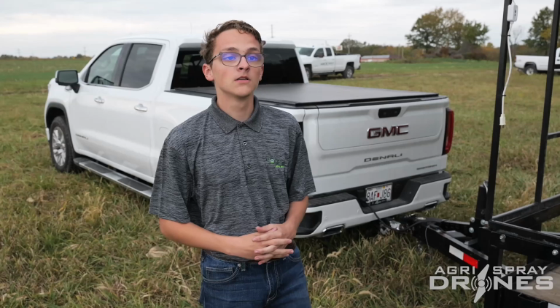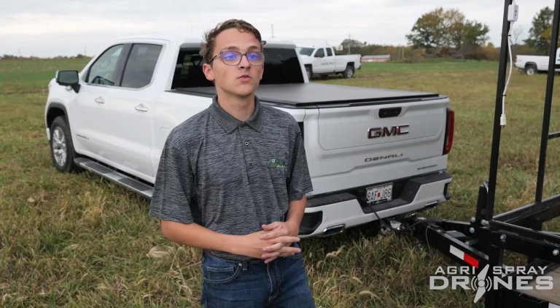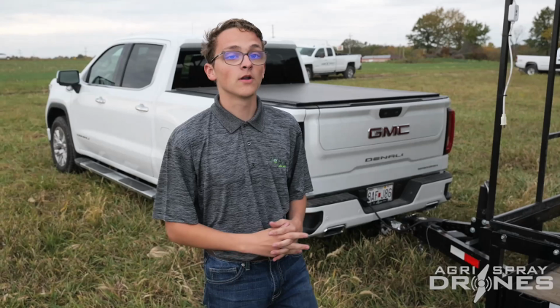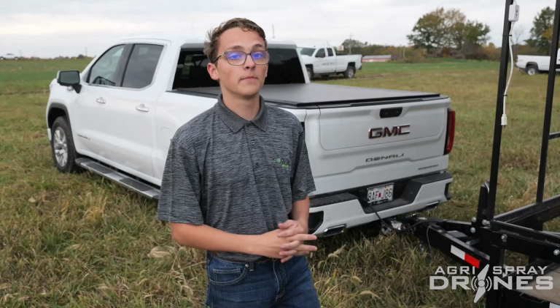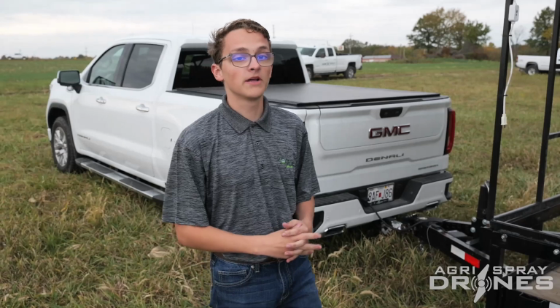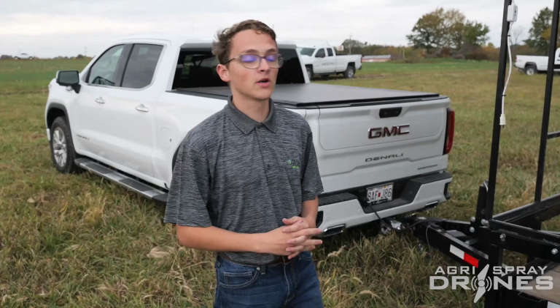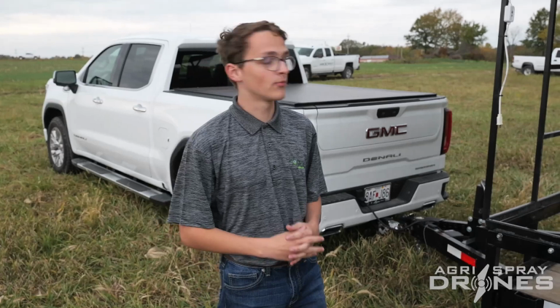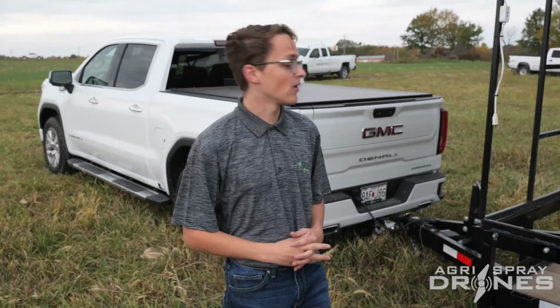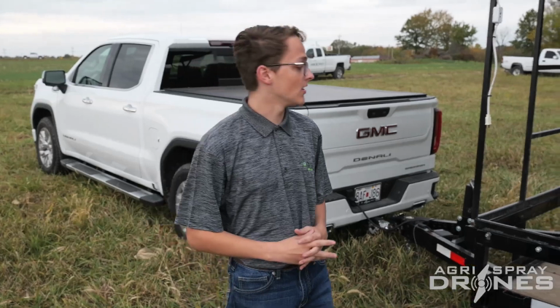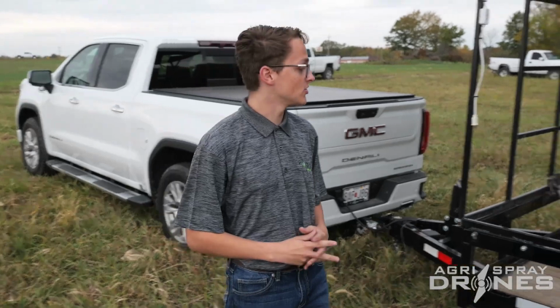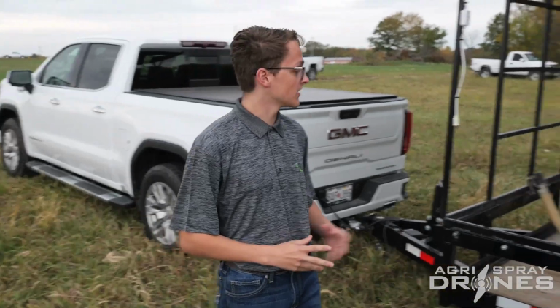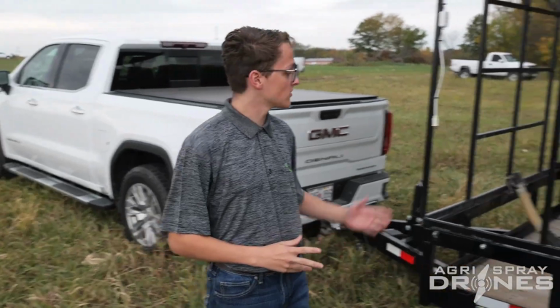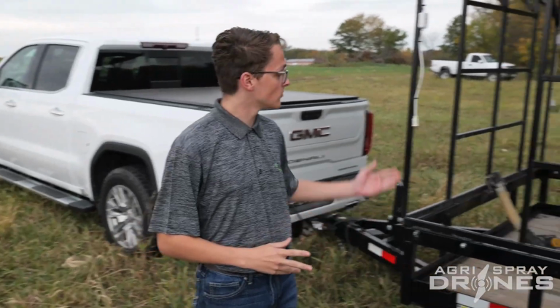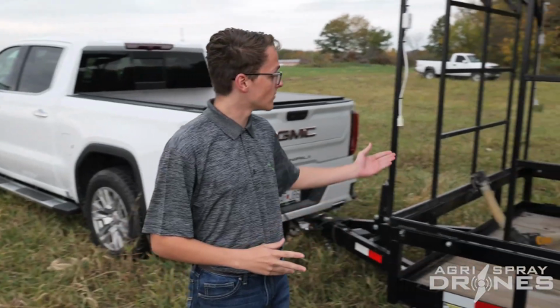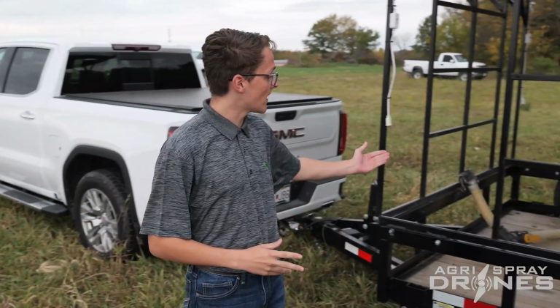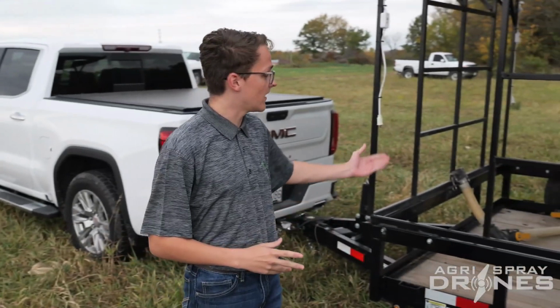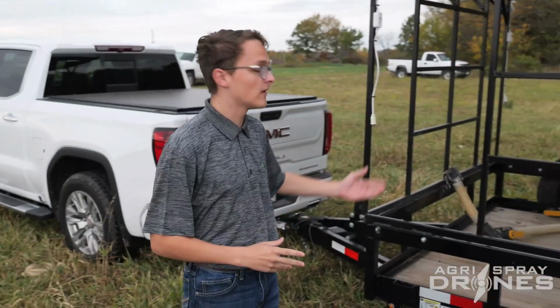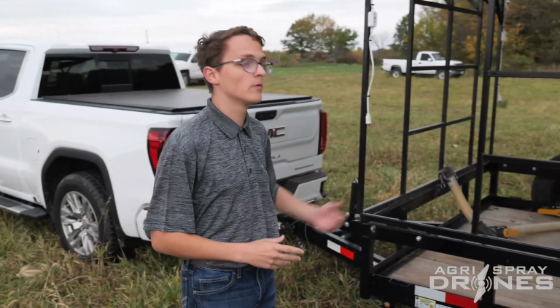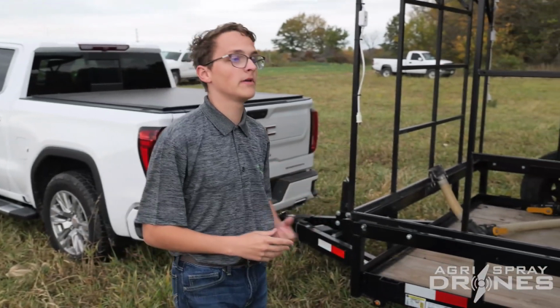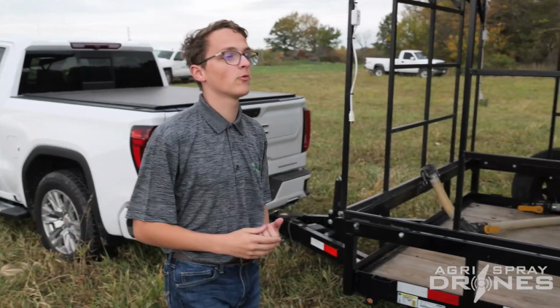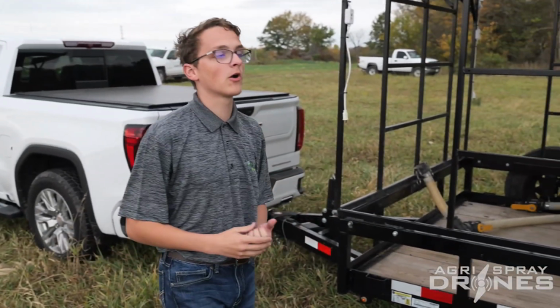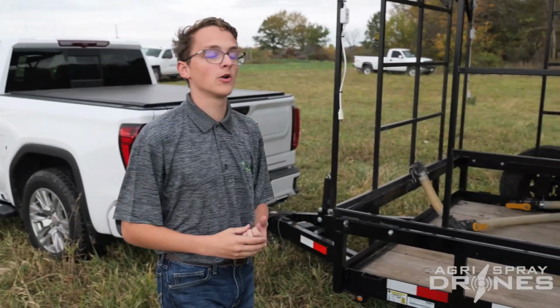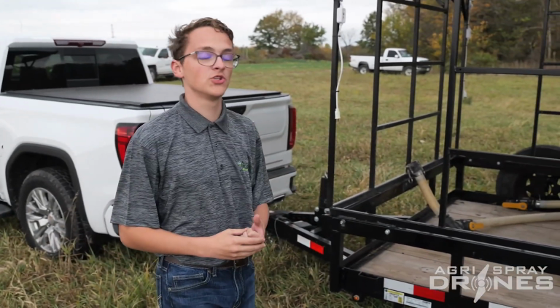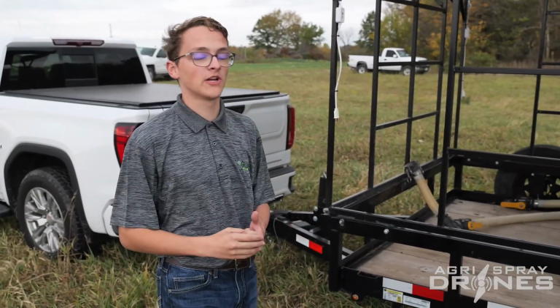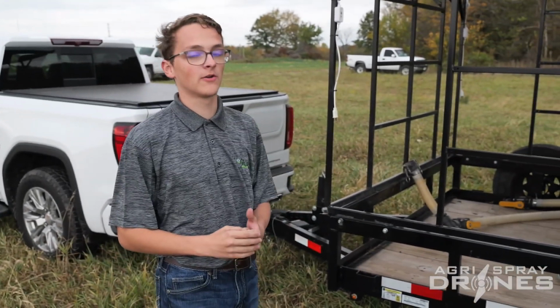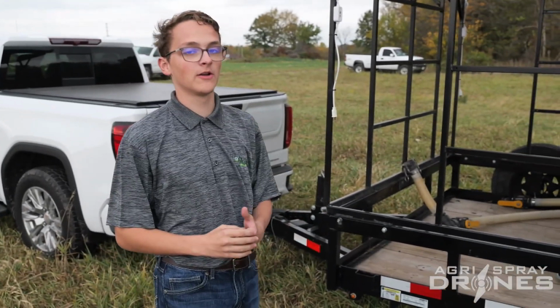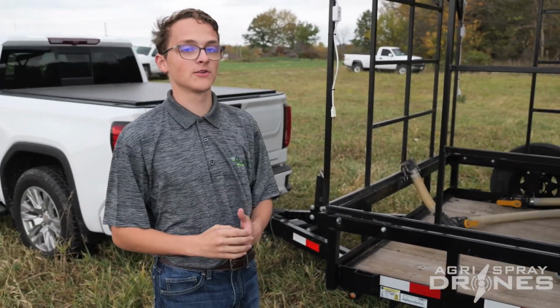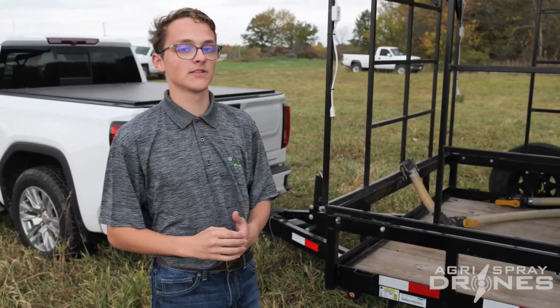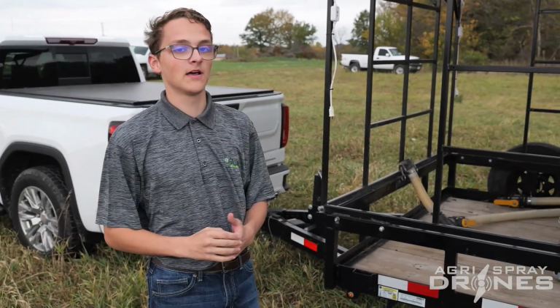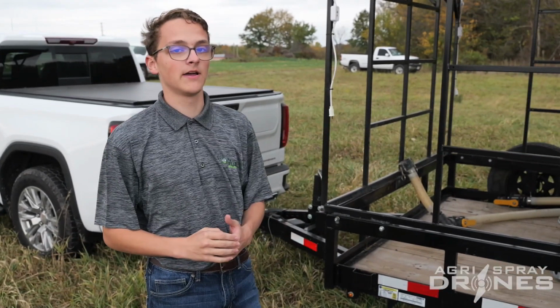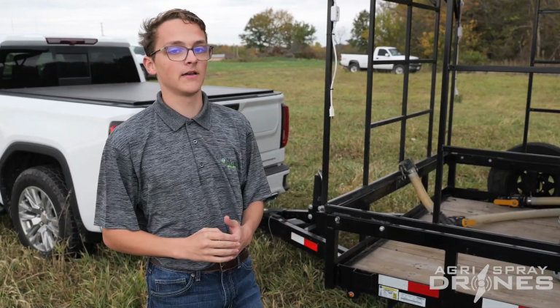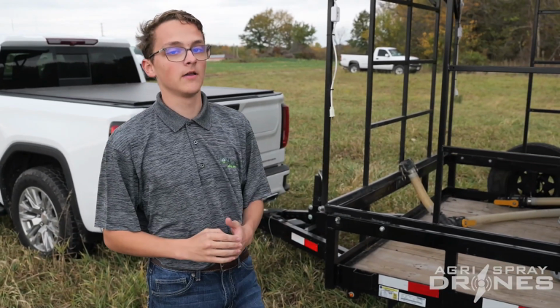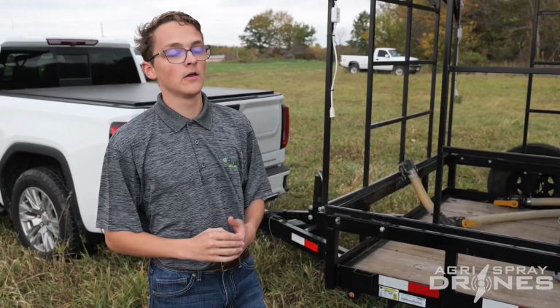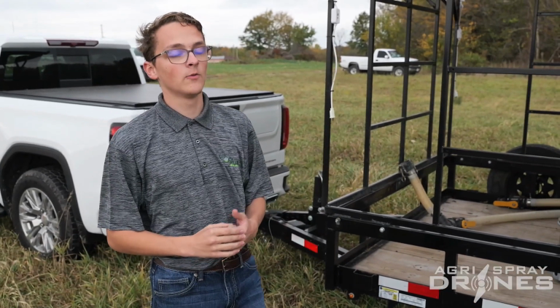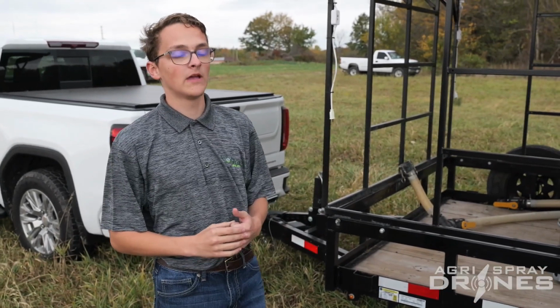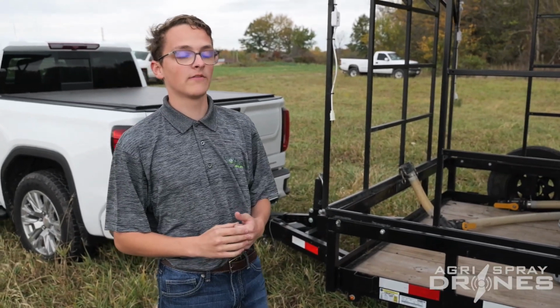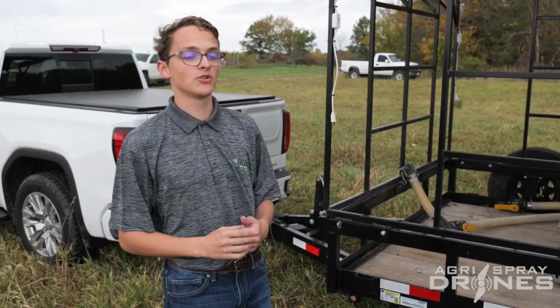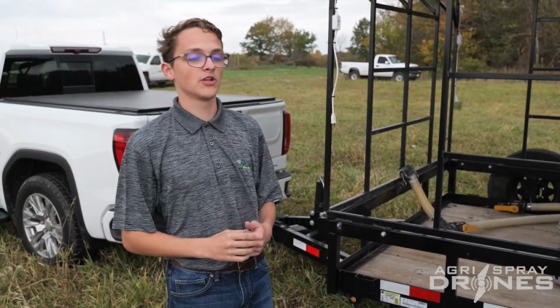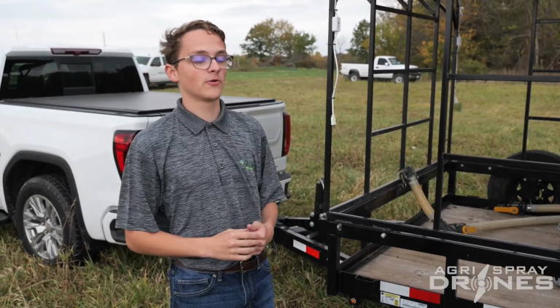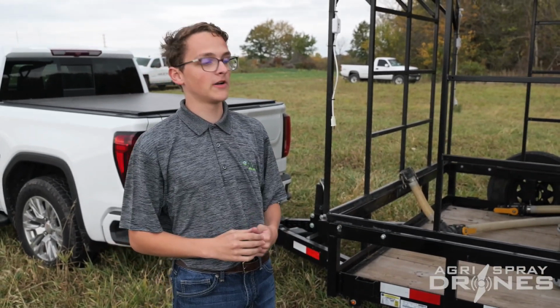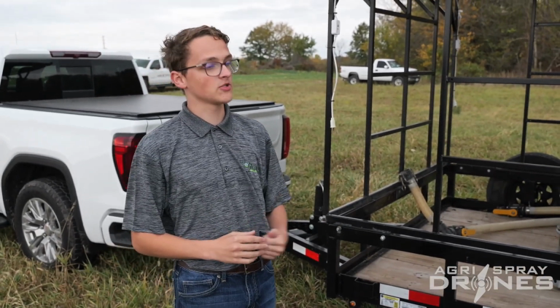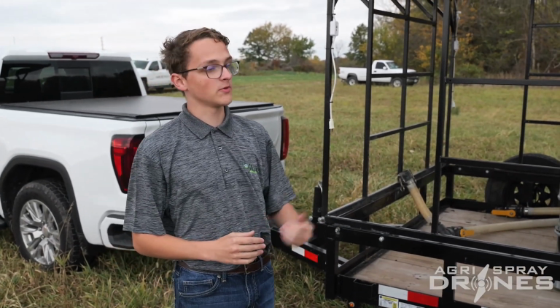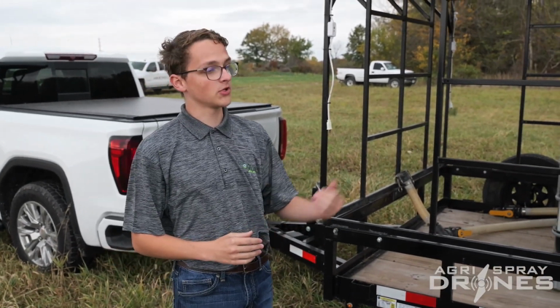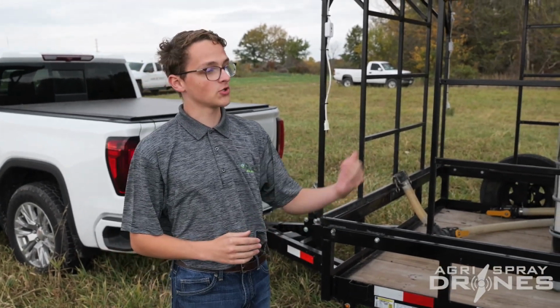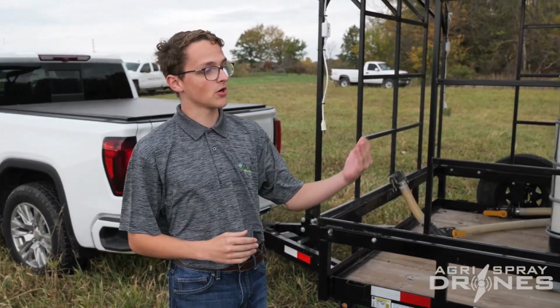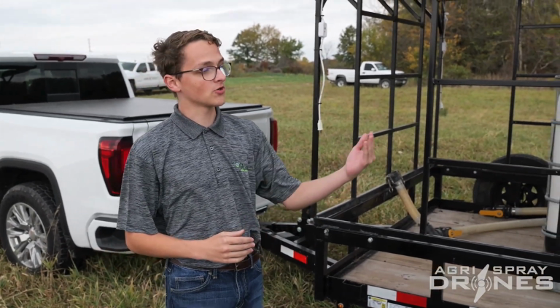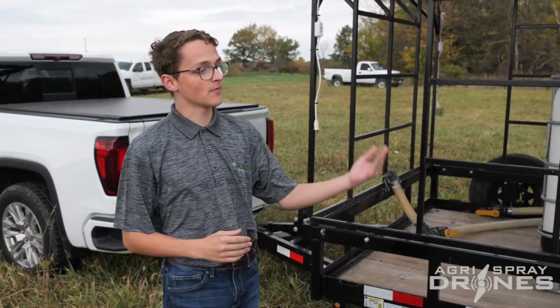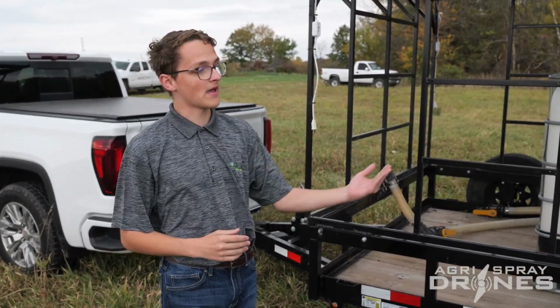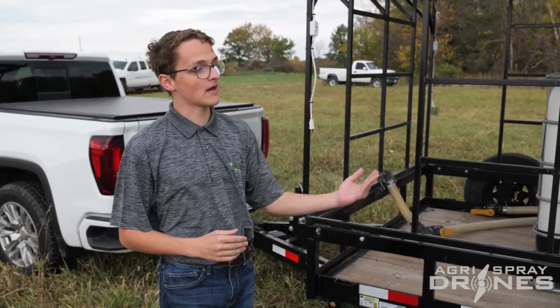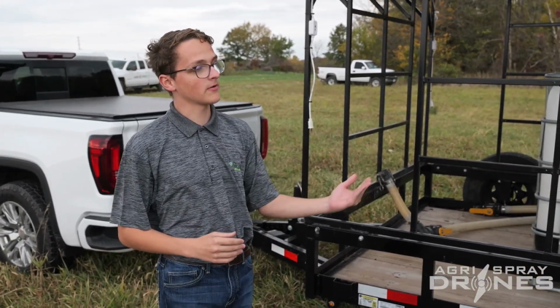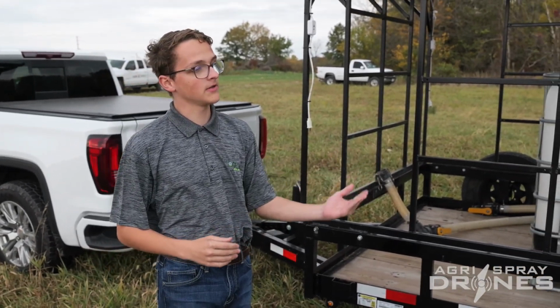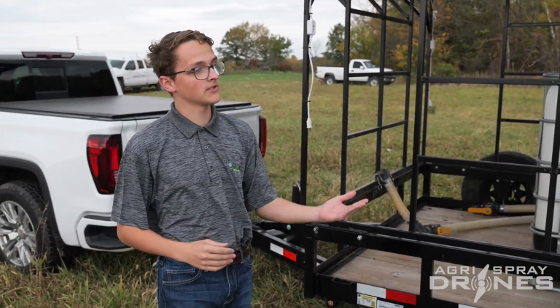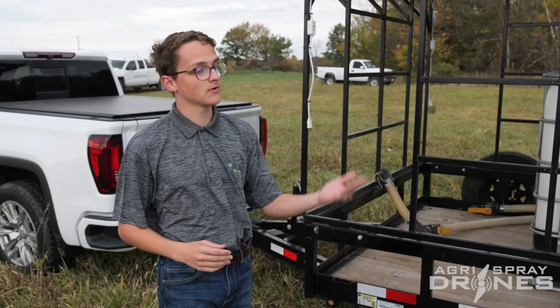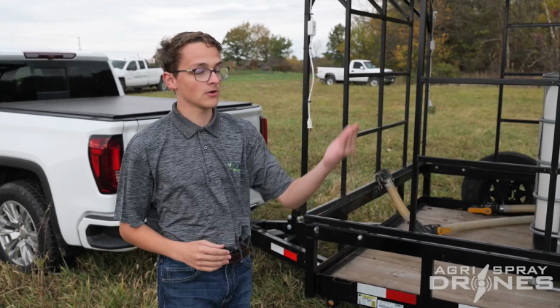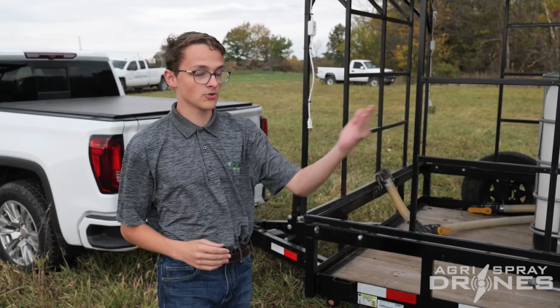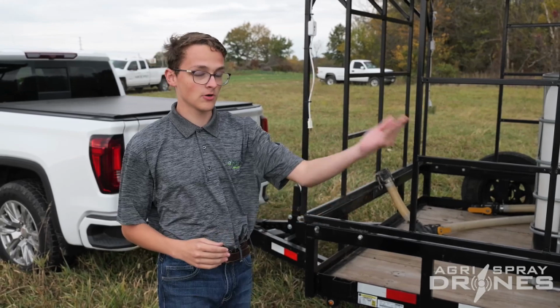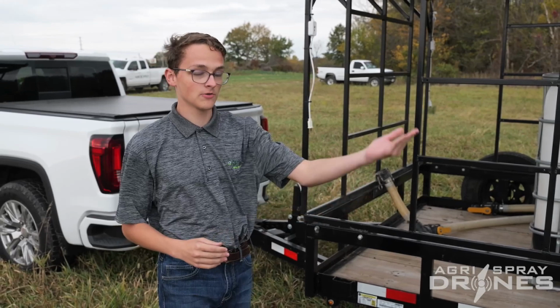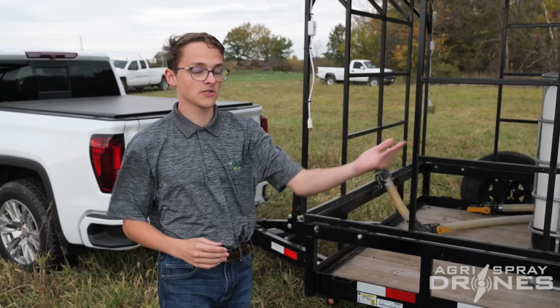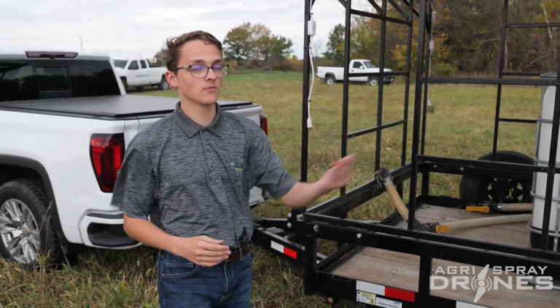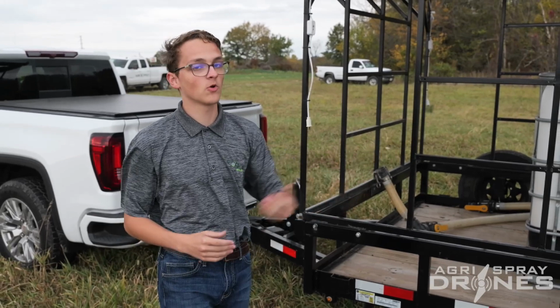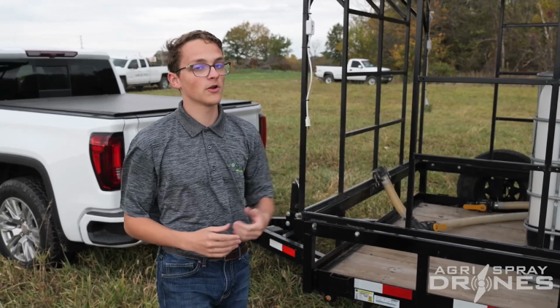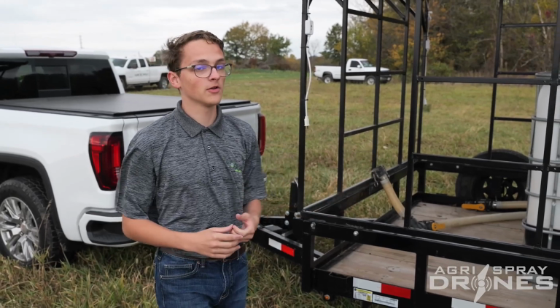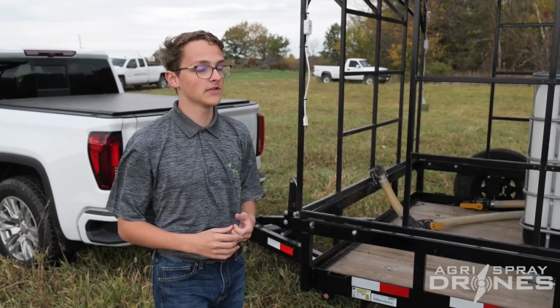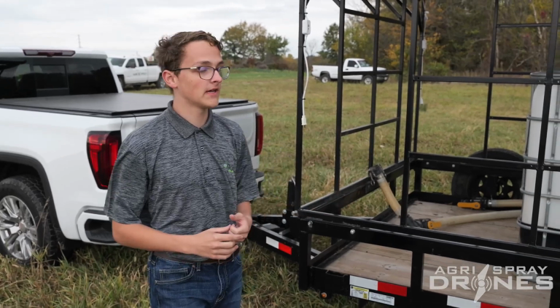On a bigger project, right here is where our generators are. We have our generators so we can charge our batteries, which allows our drones to run all day.